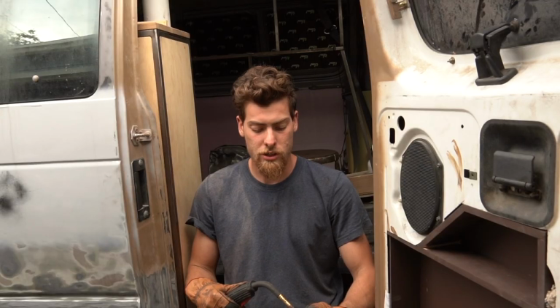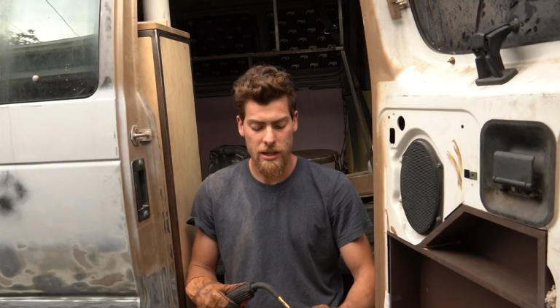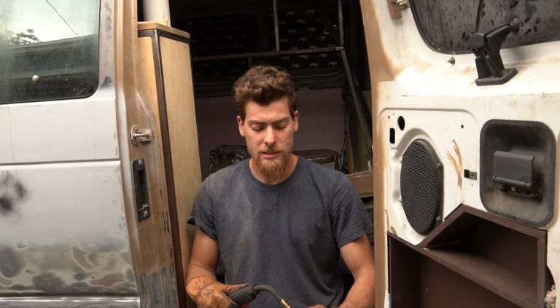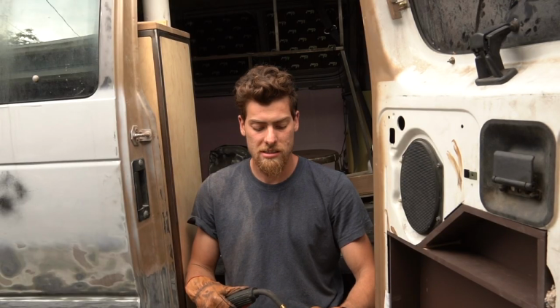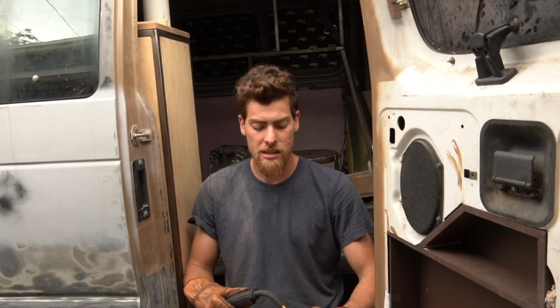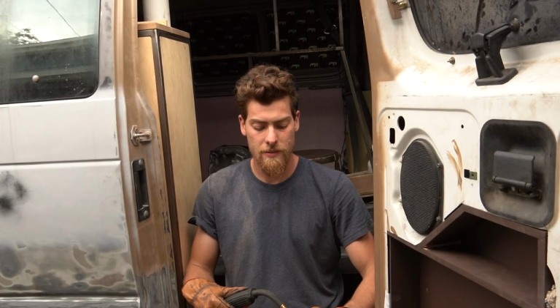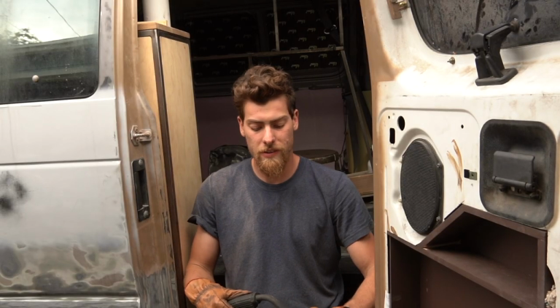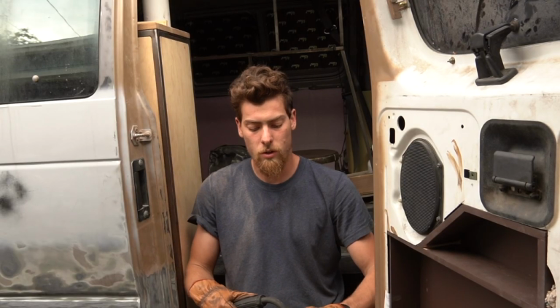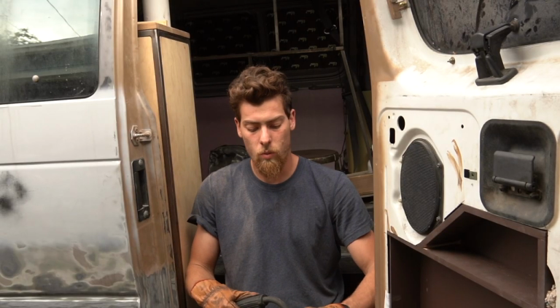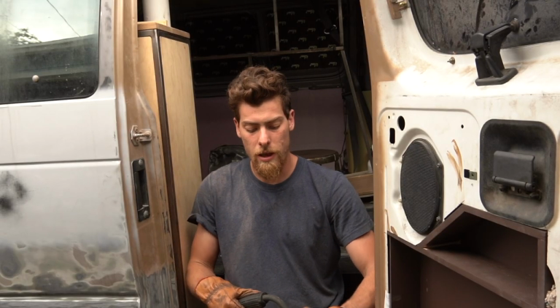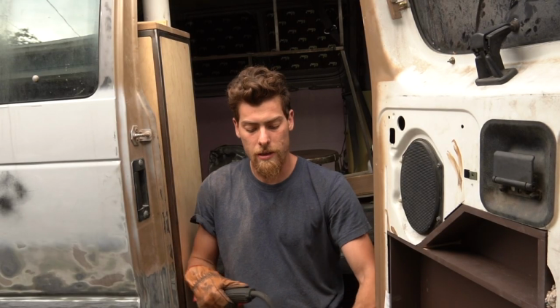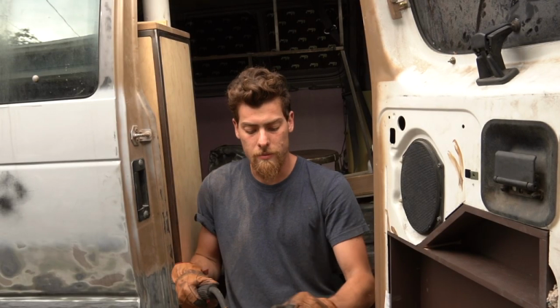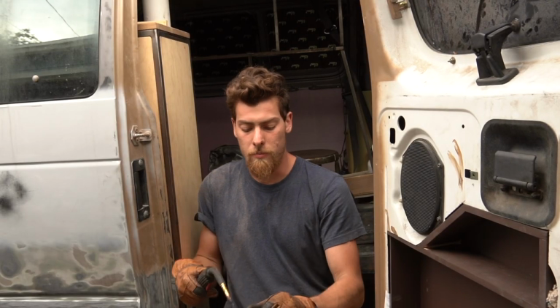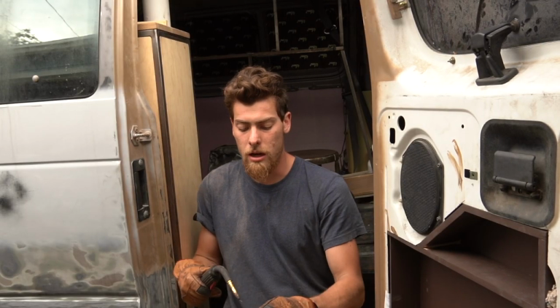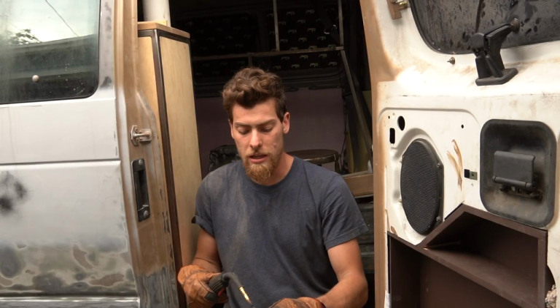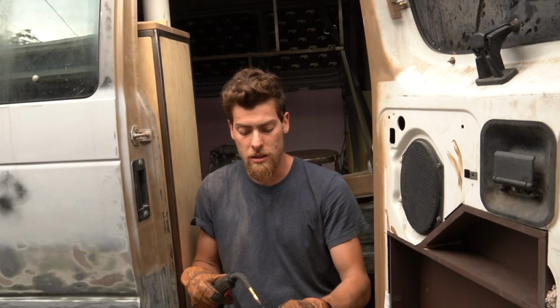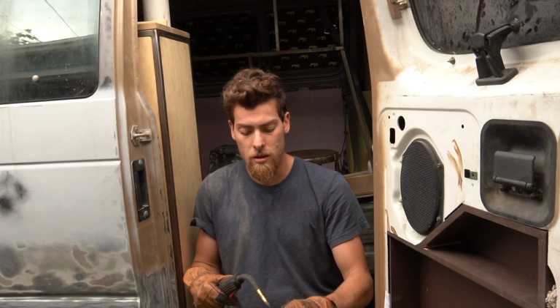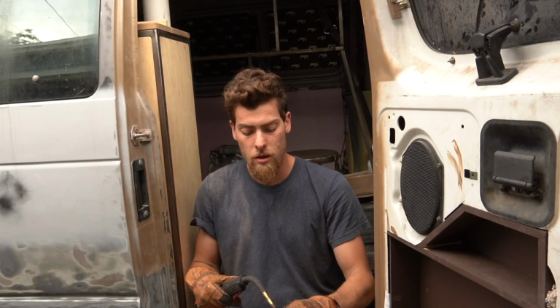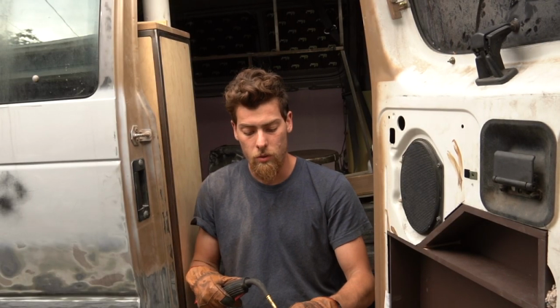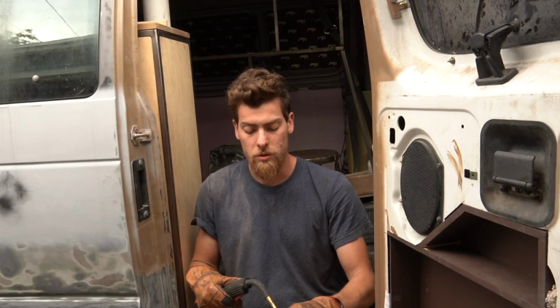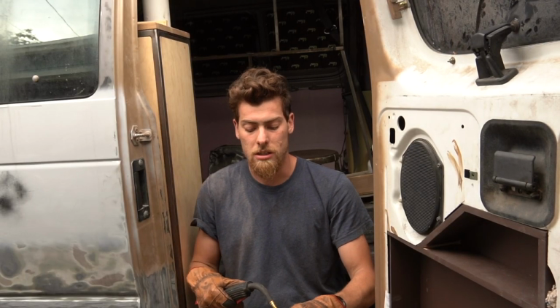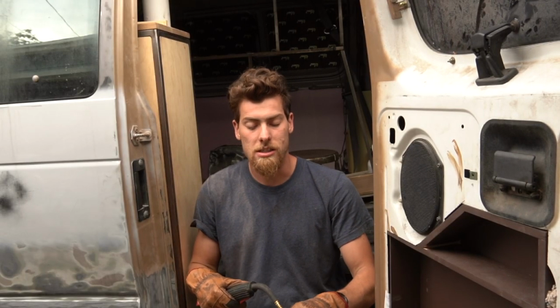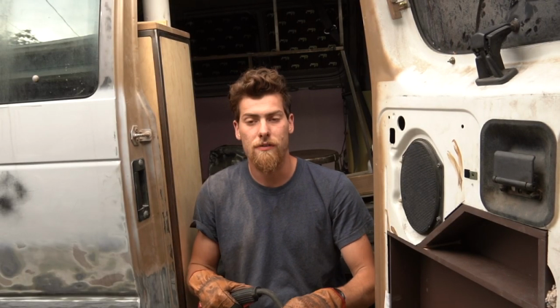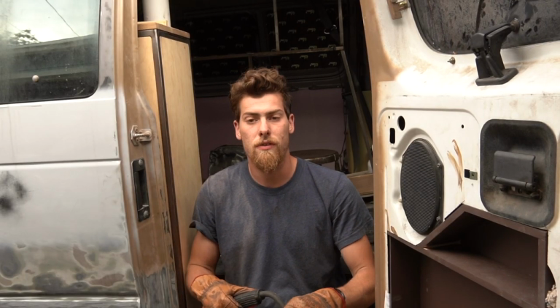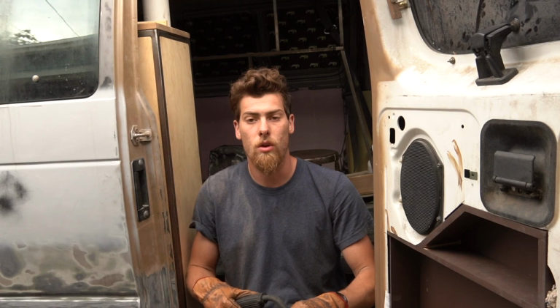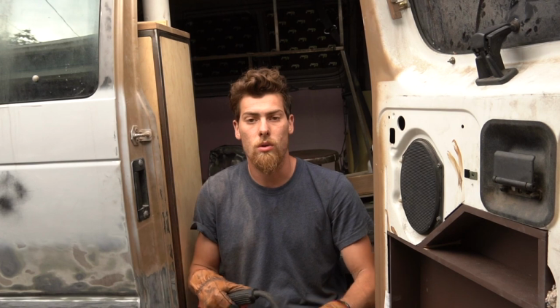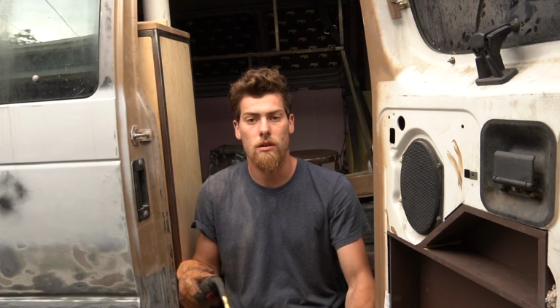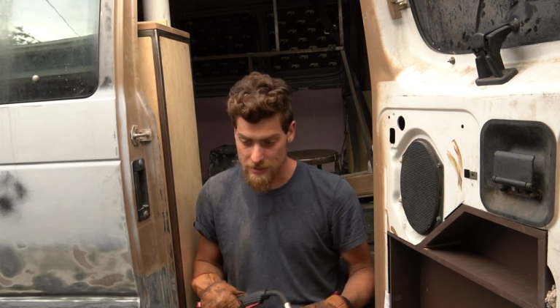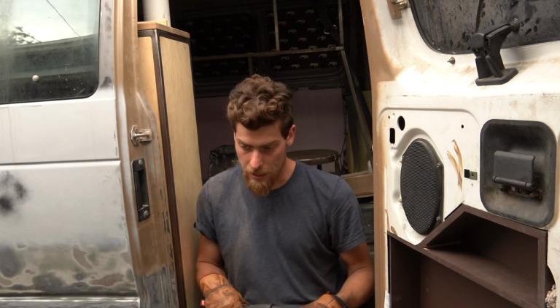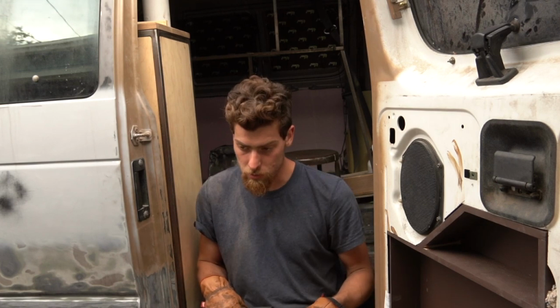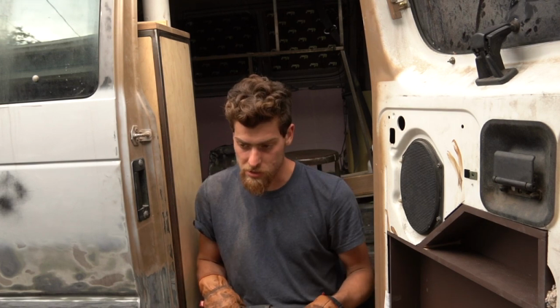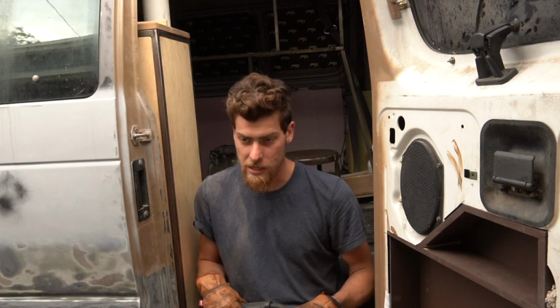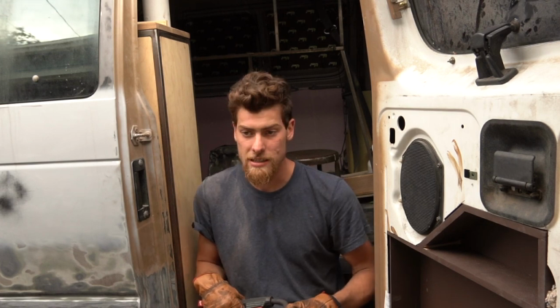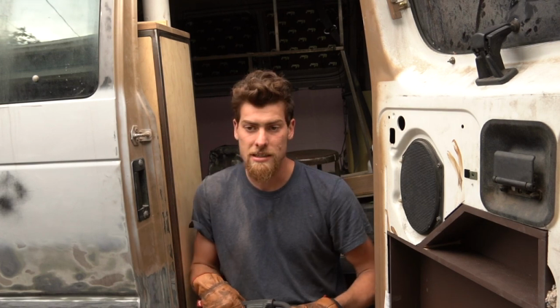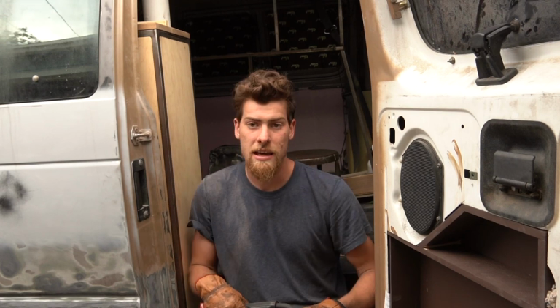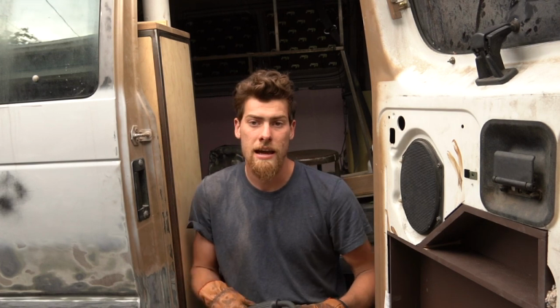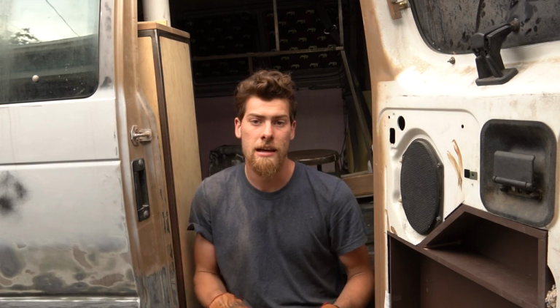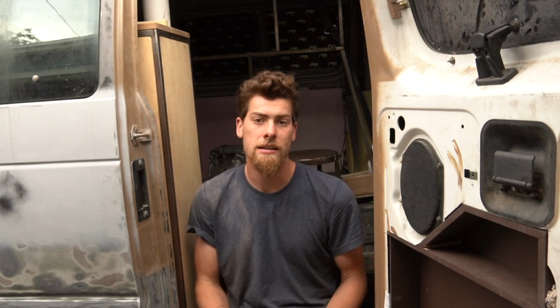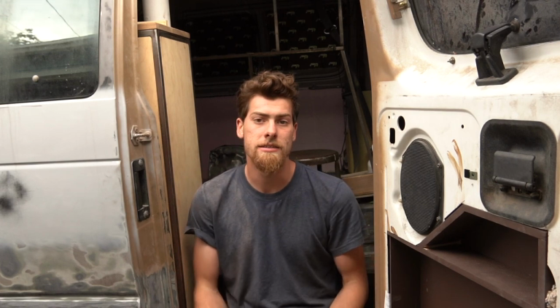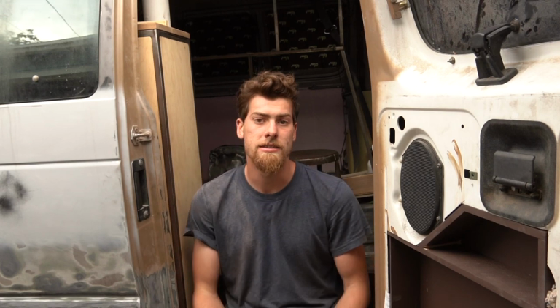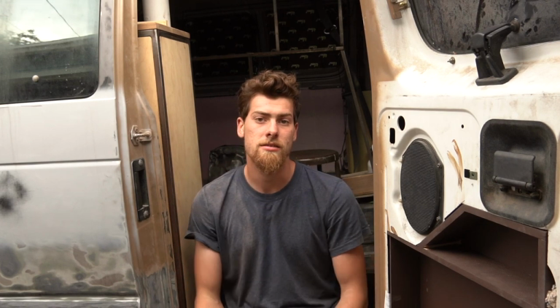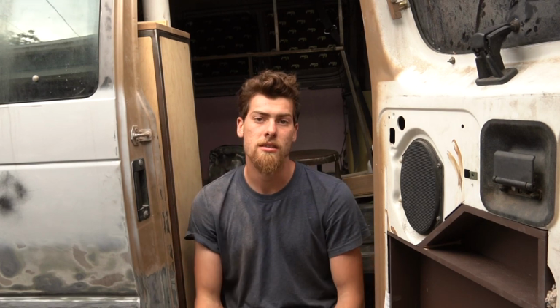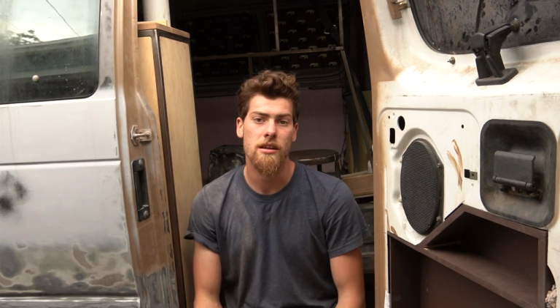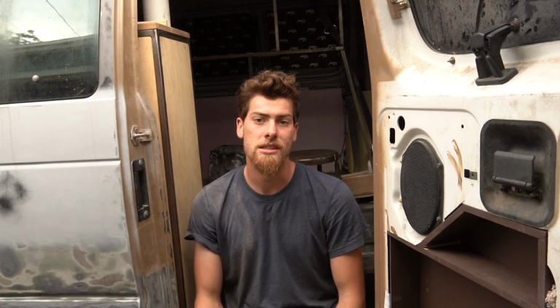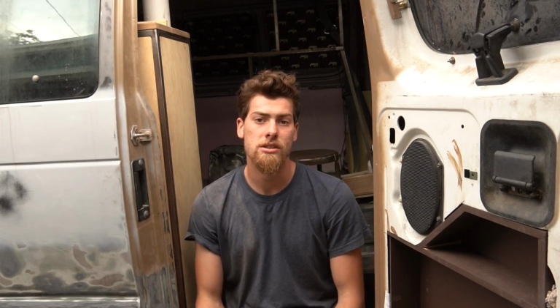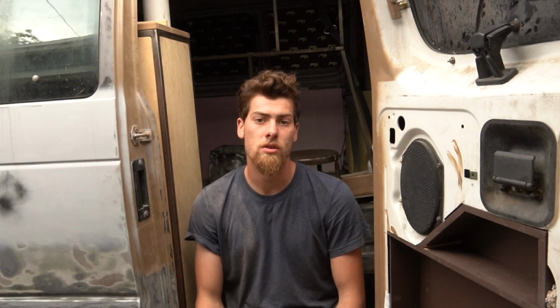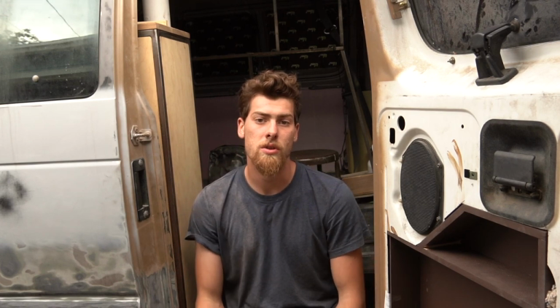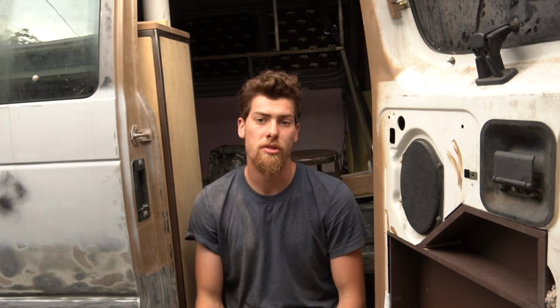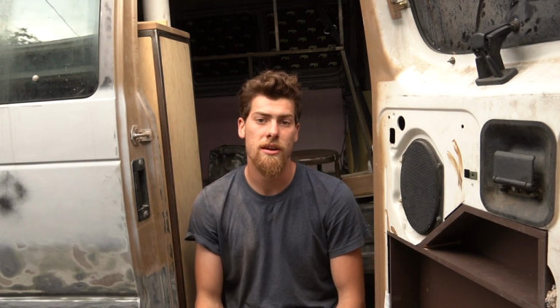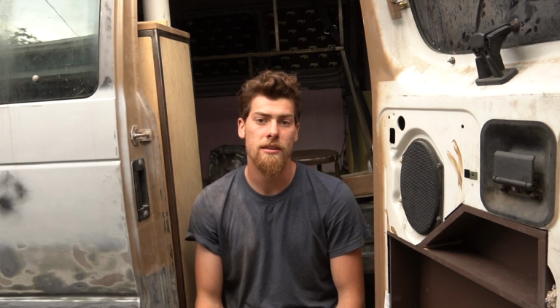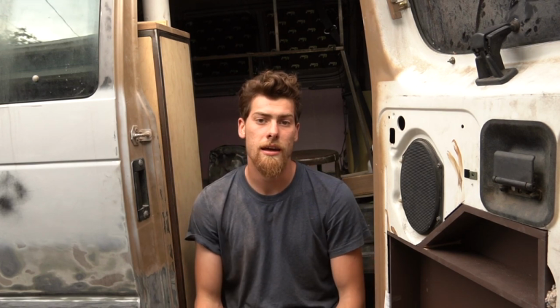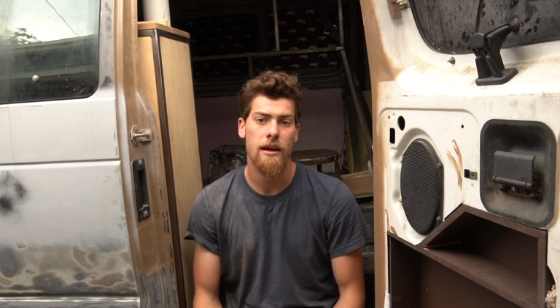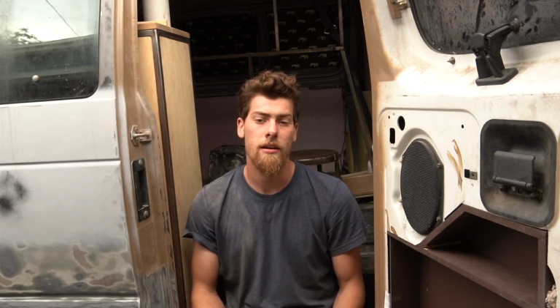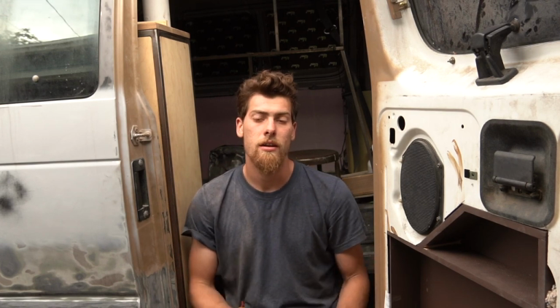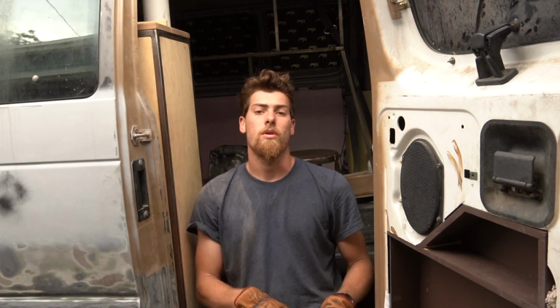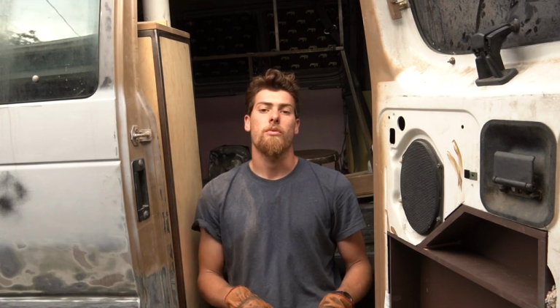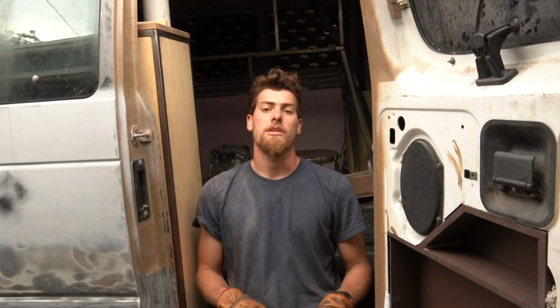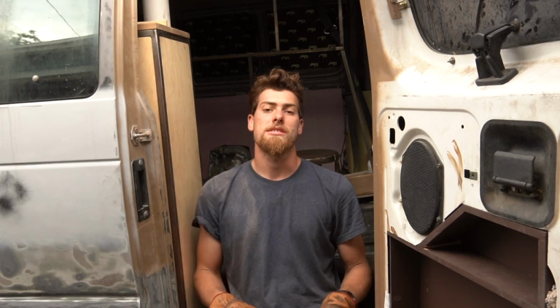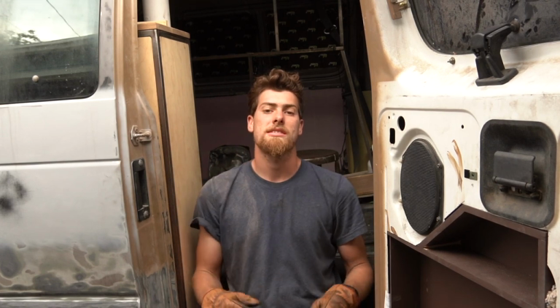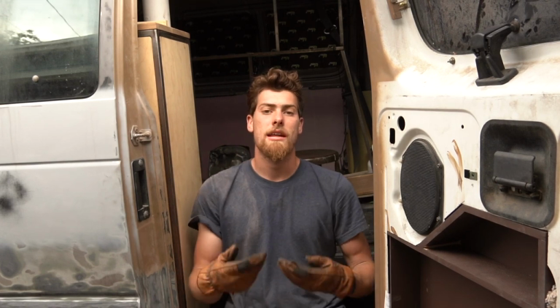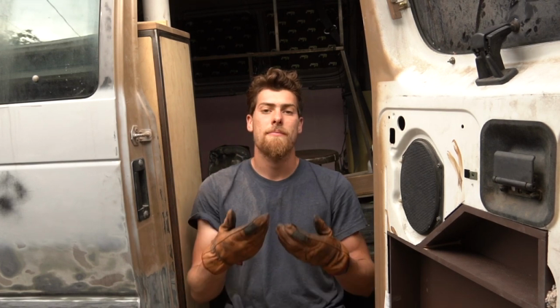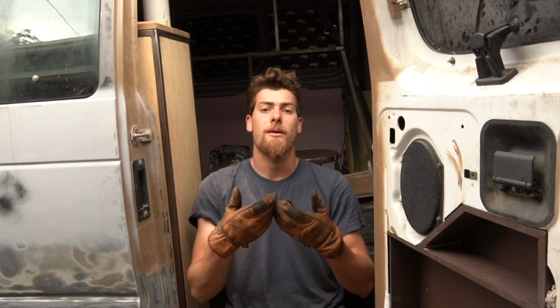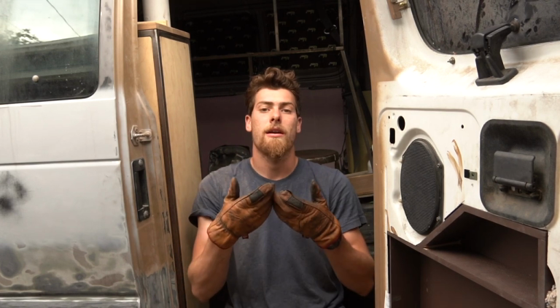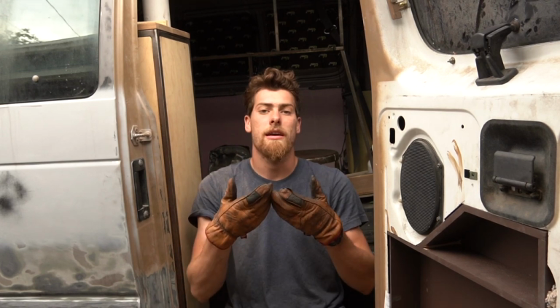I tried to save a little weight and money with this floor. The downside to that is it's so thin that when we step on it, it kind of flexes — you know, not ideal.